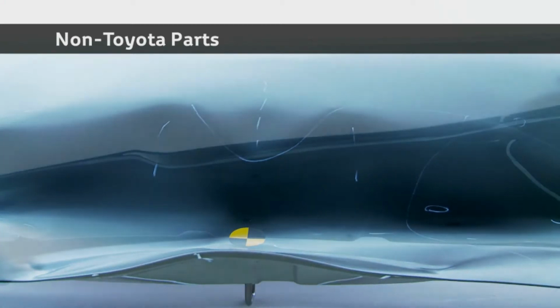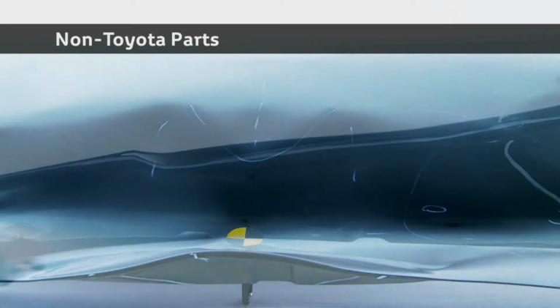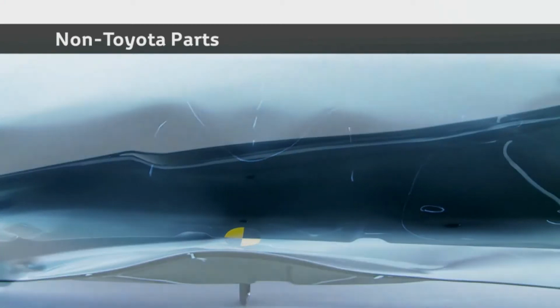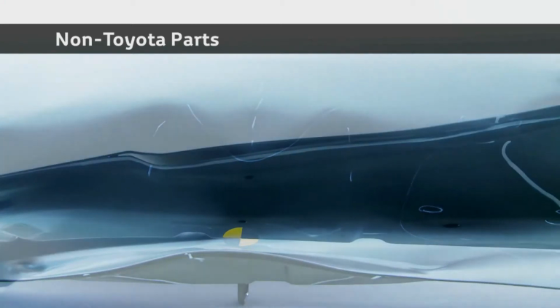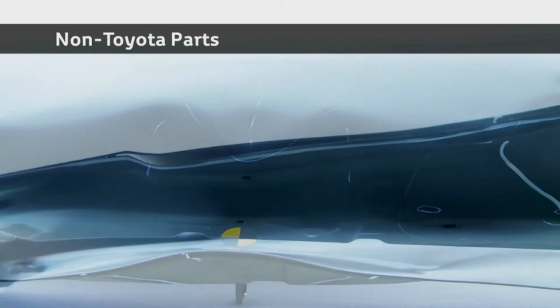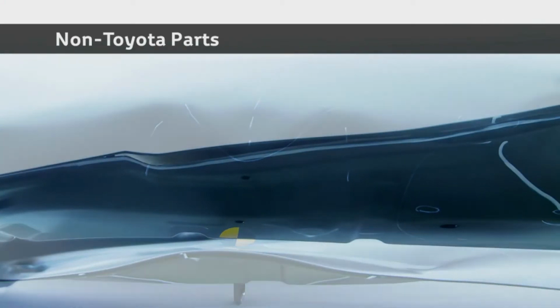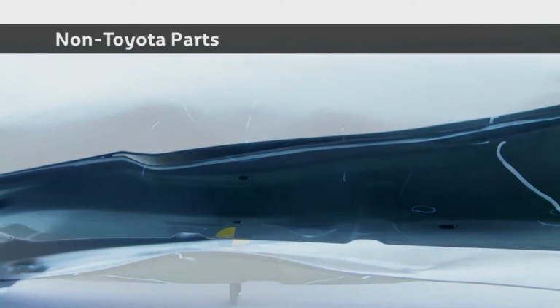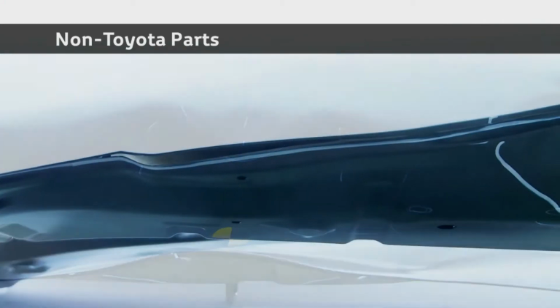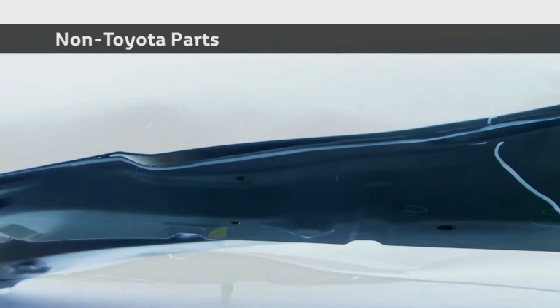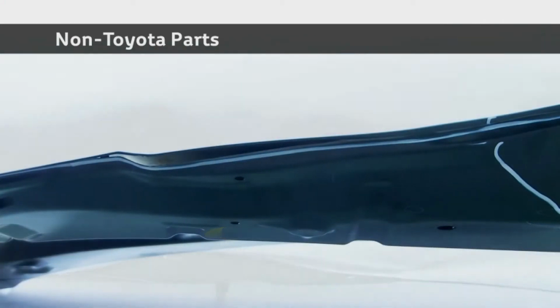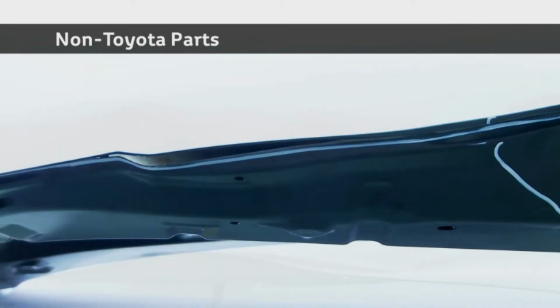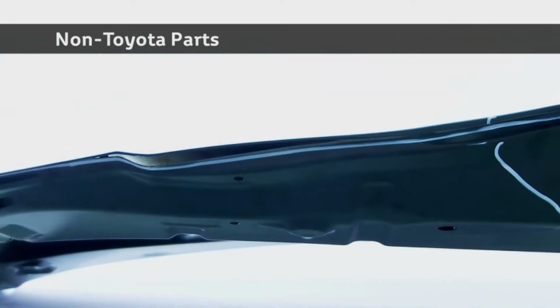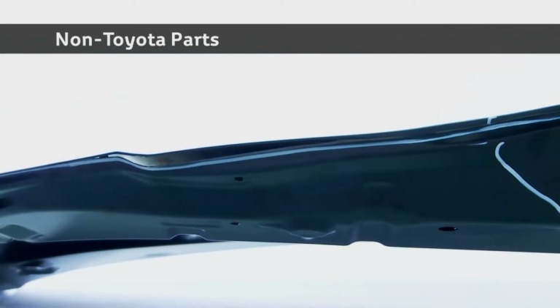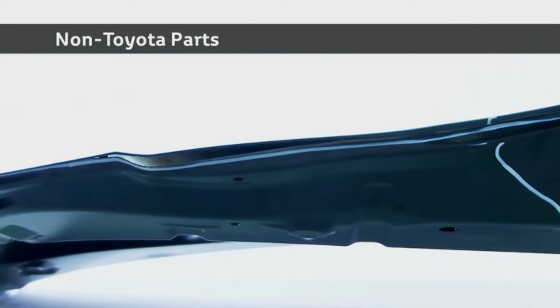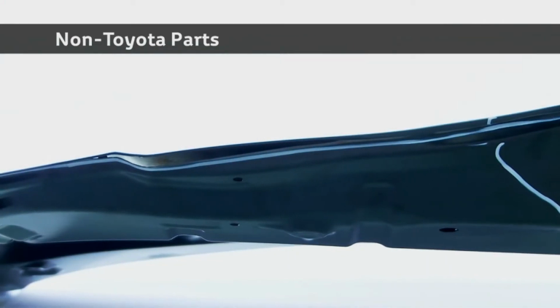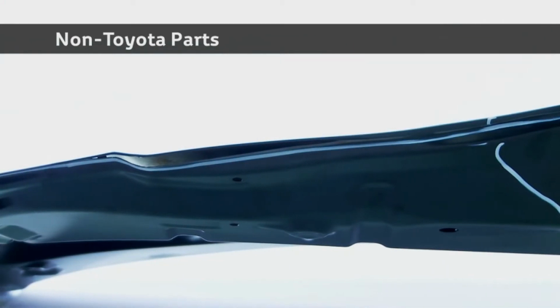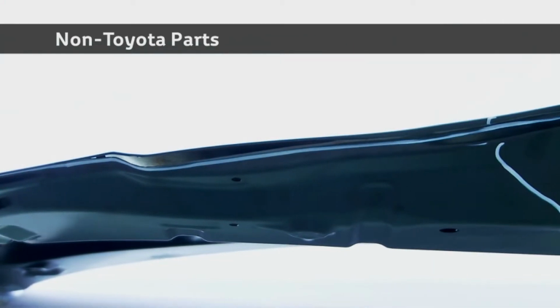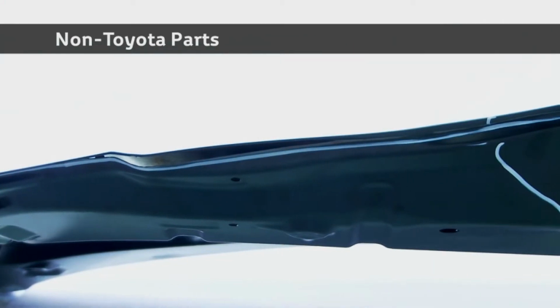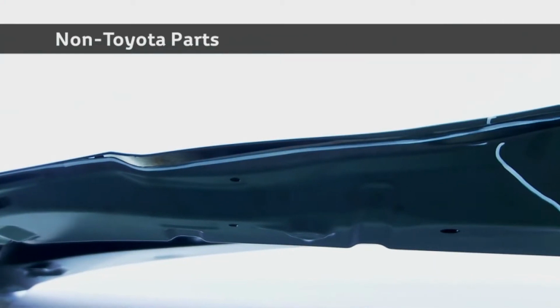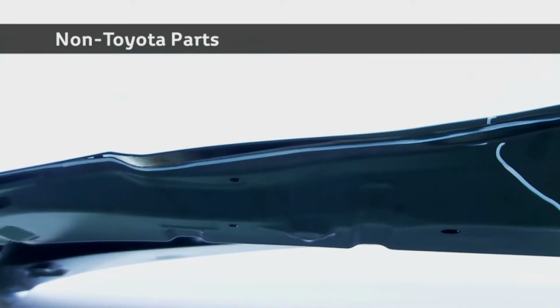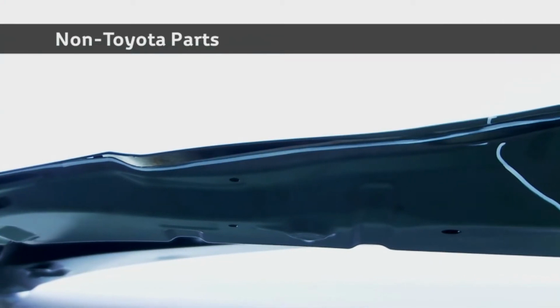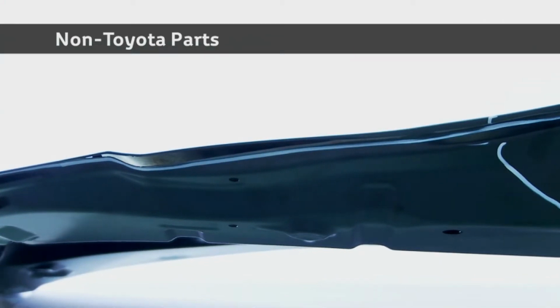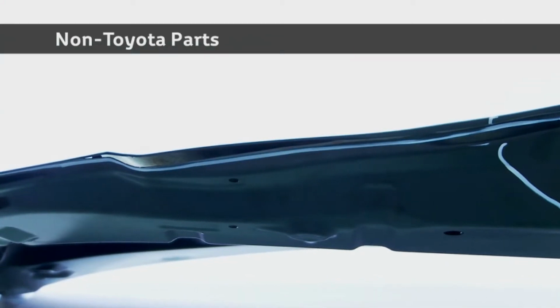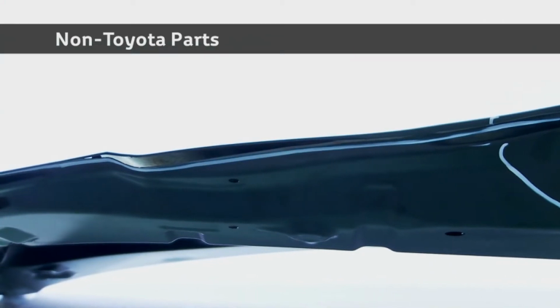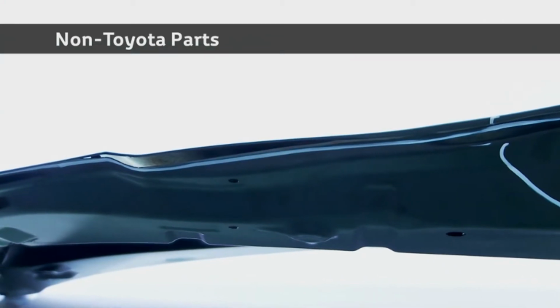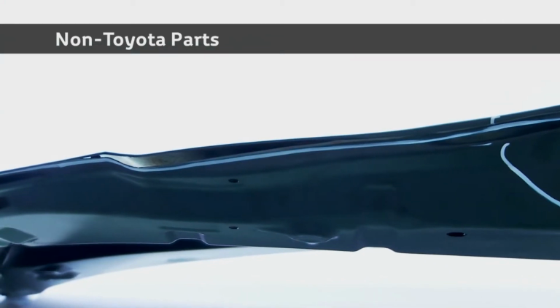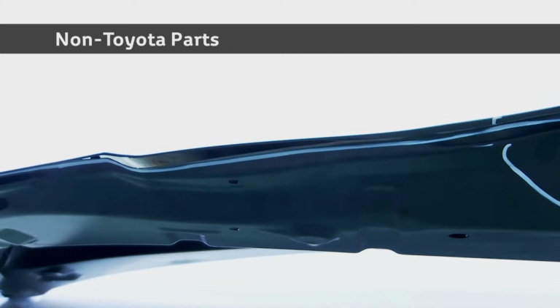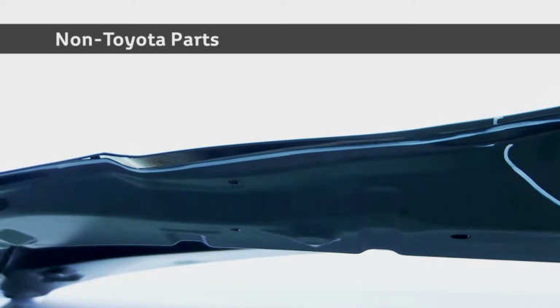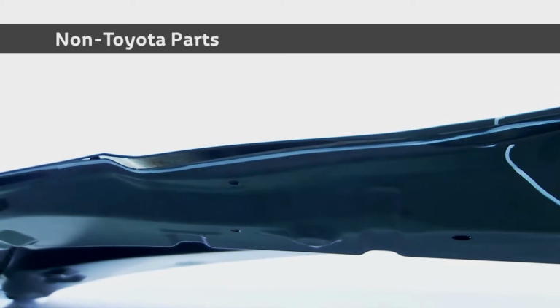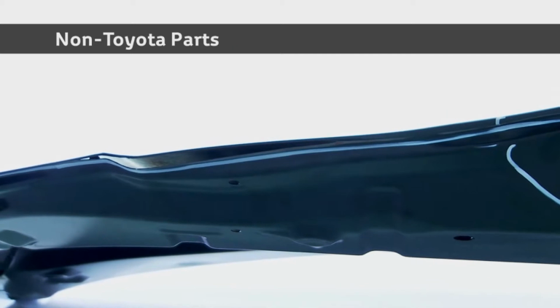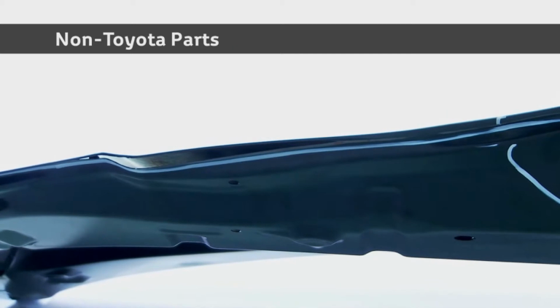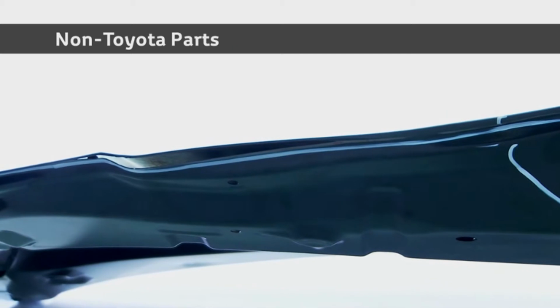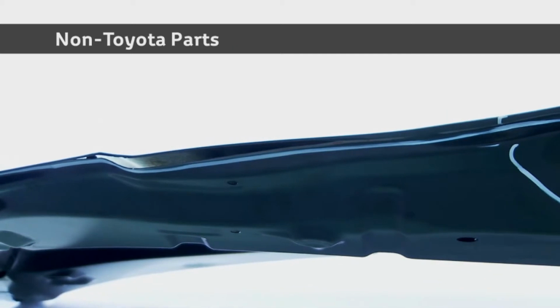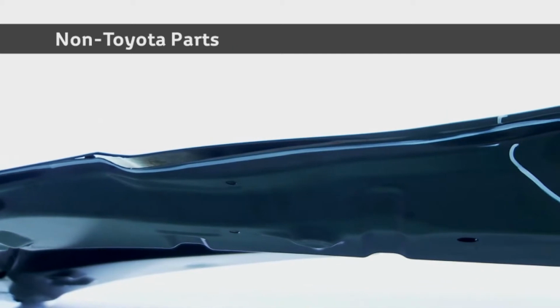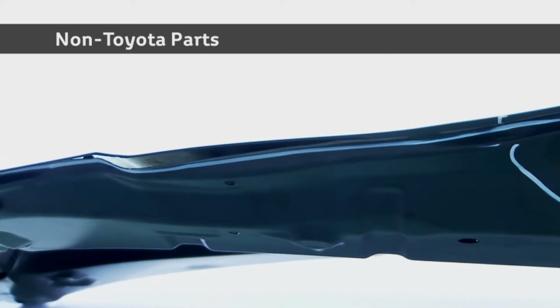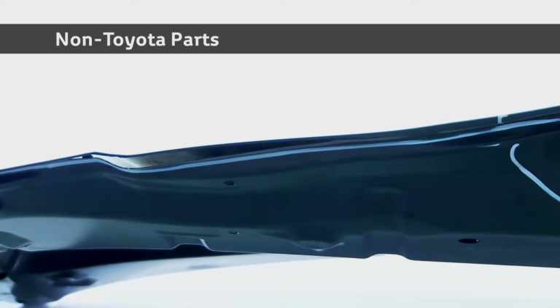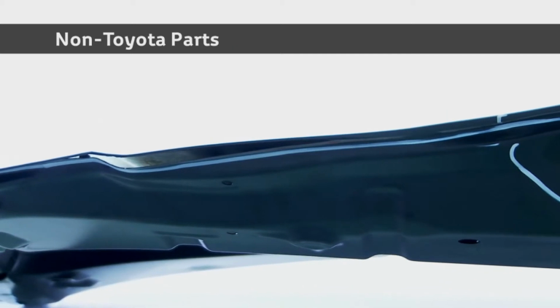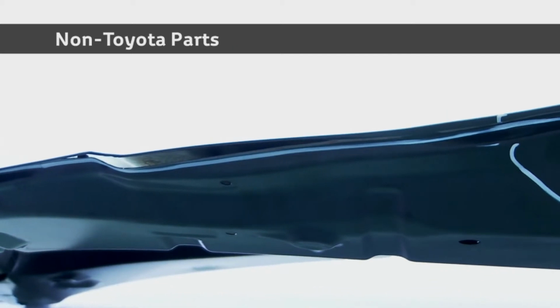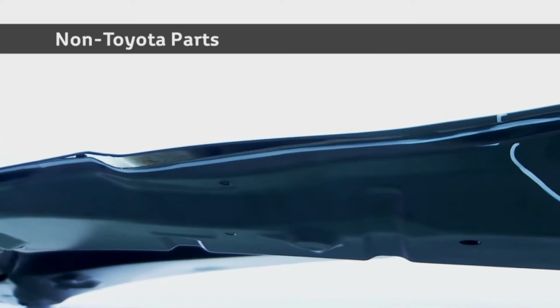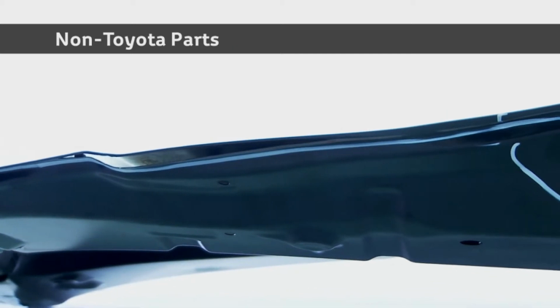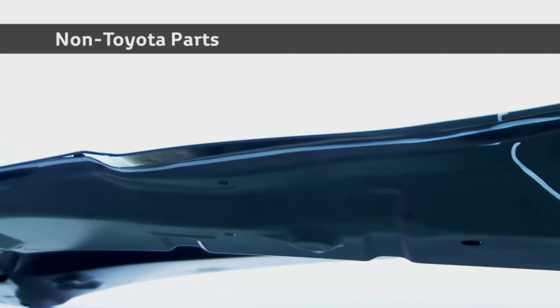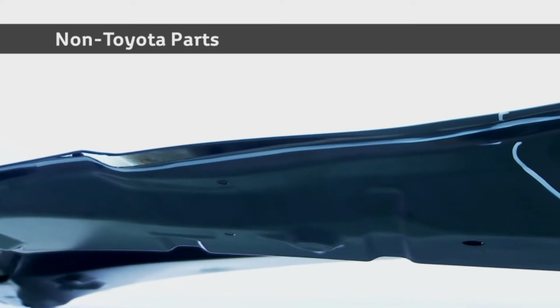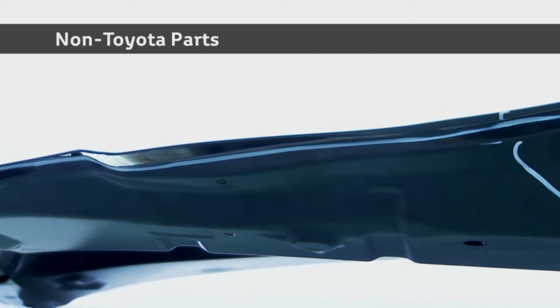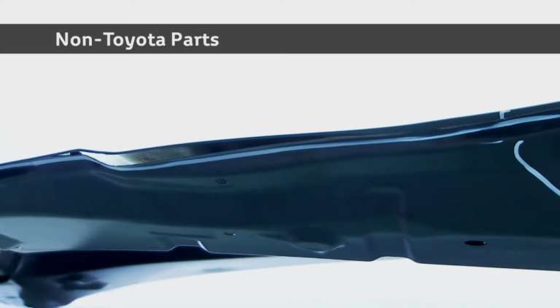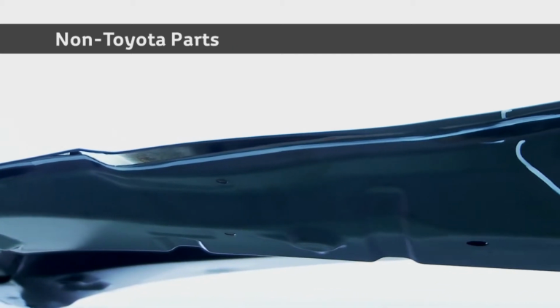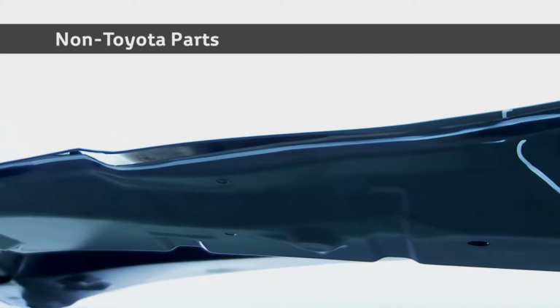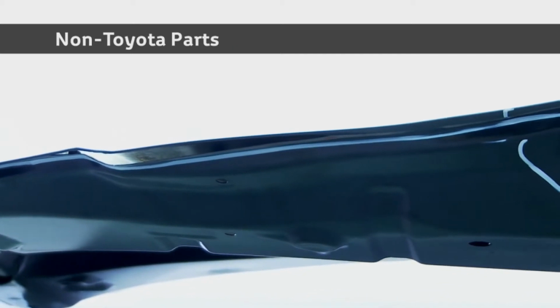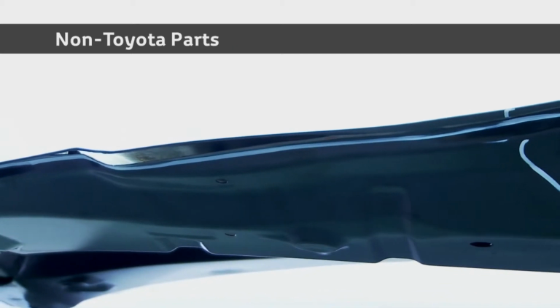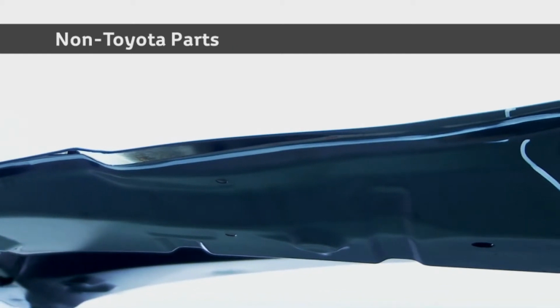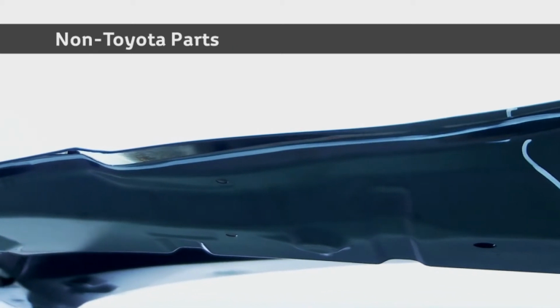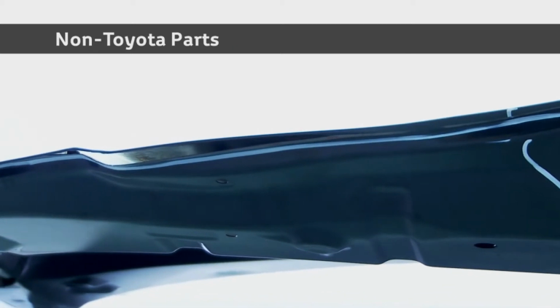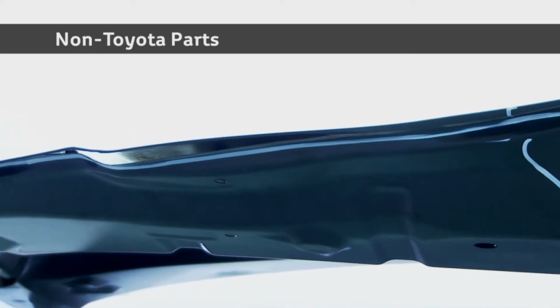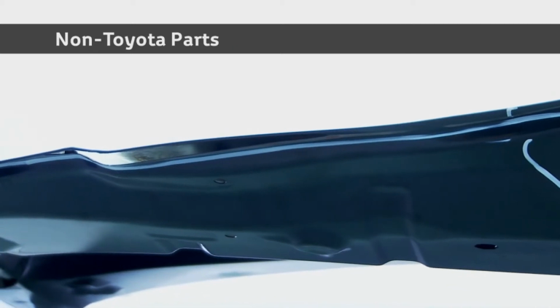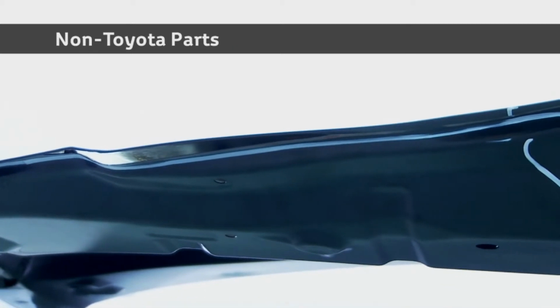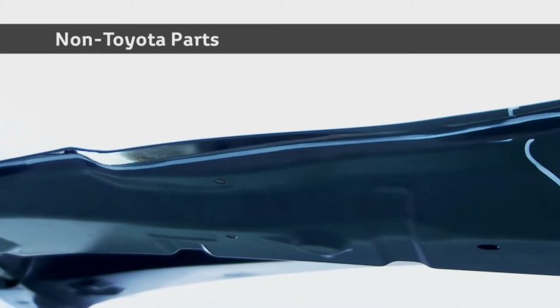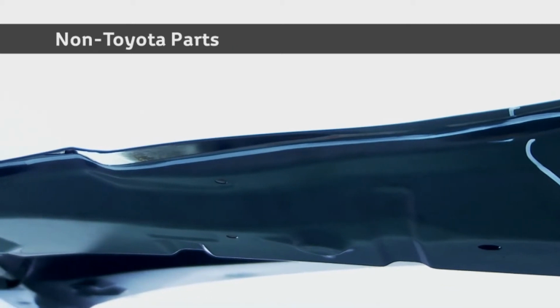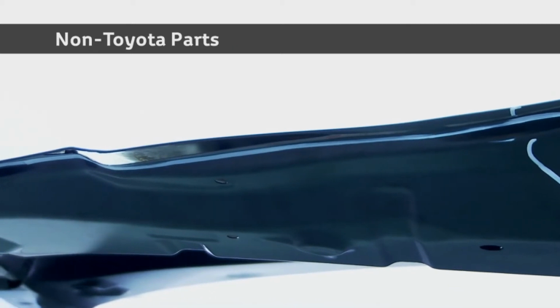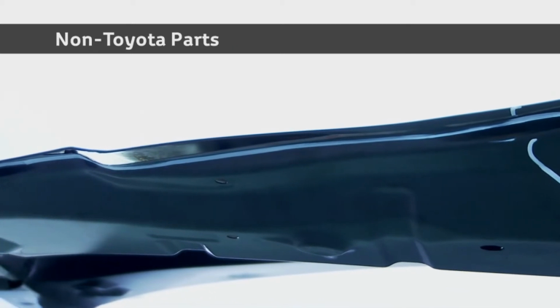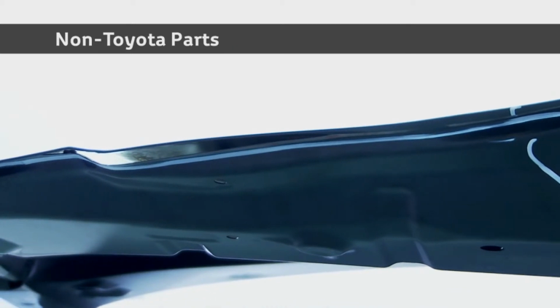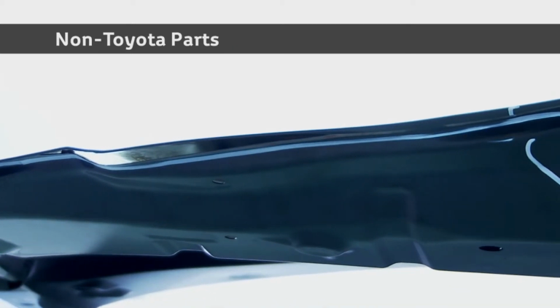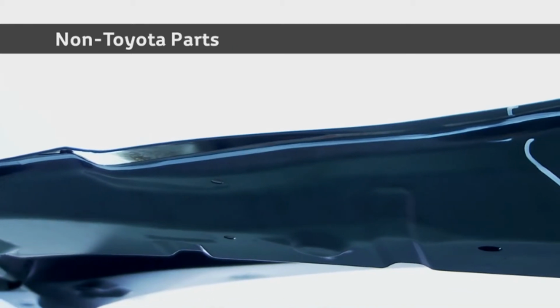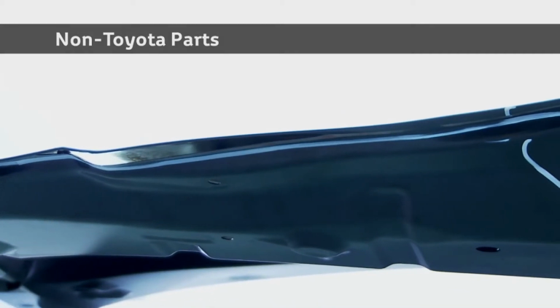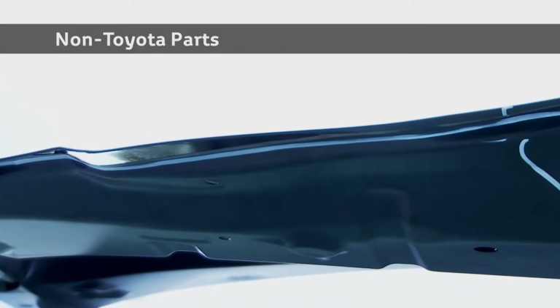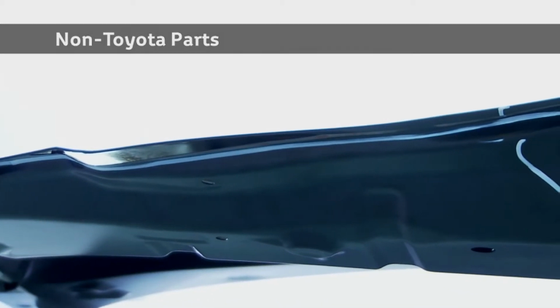Importantly, the Toyota bonnet meets the NCAP standard, while 27% of the tested non-Toyota branded equivalents do not.